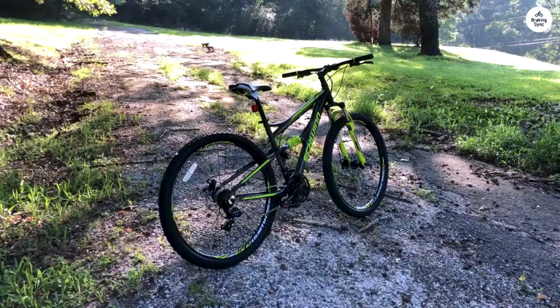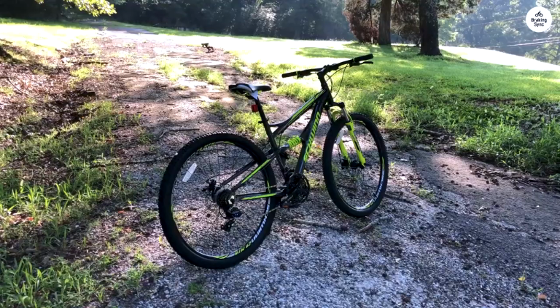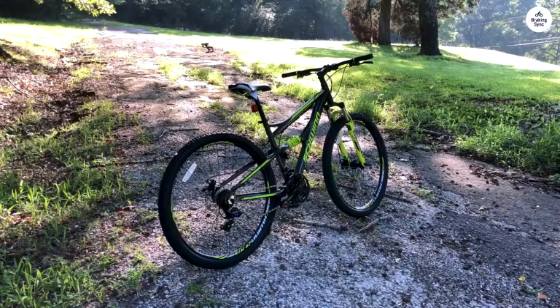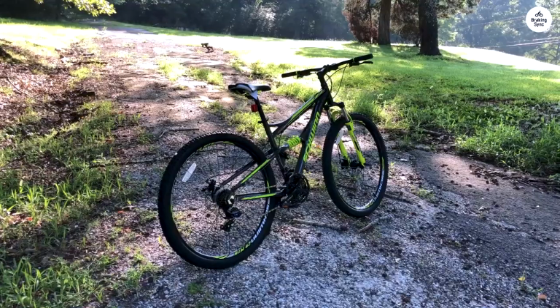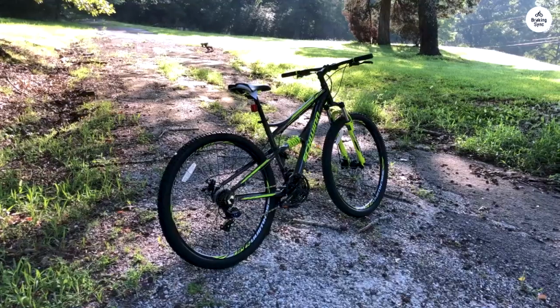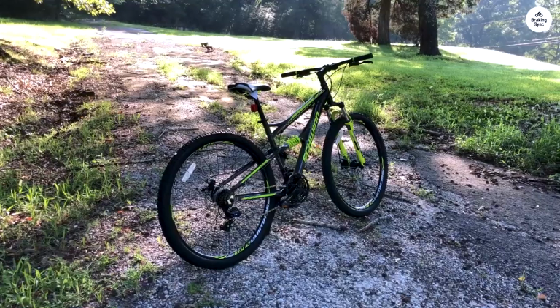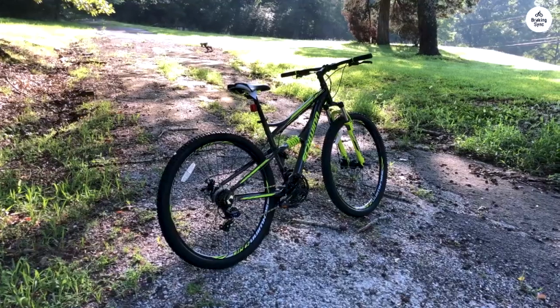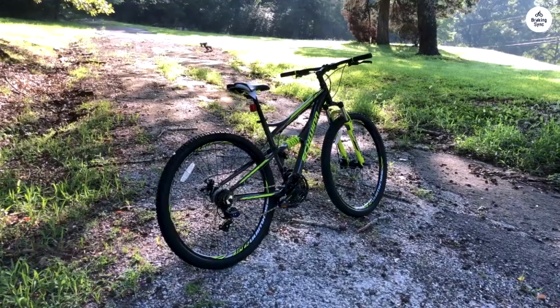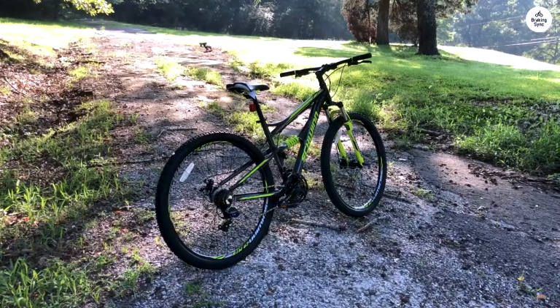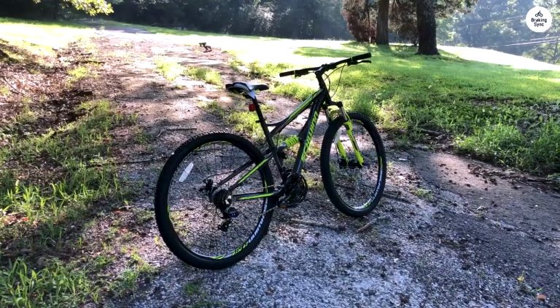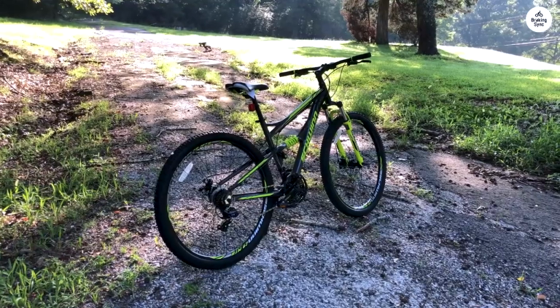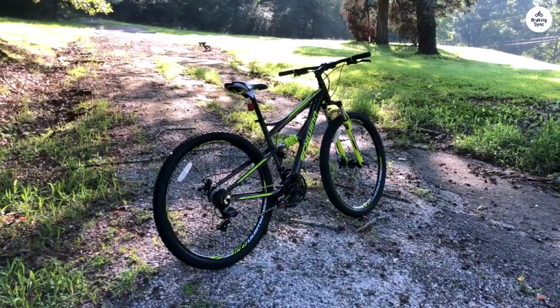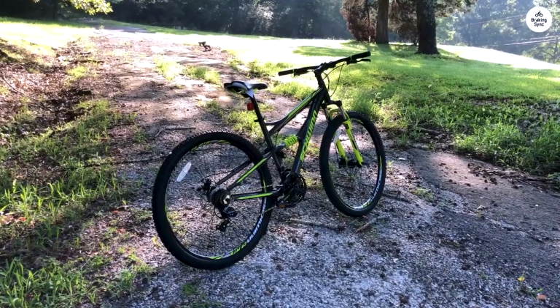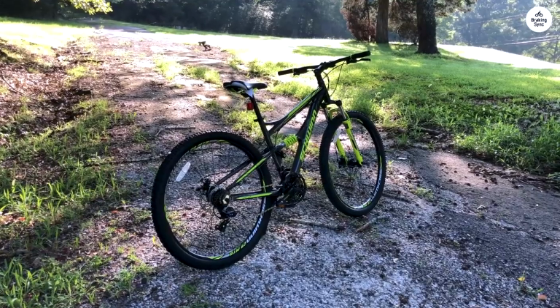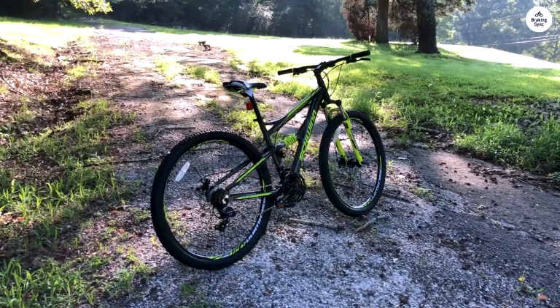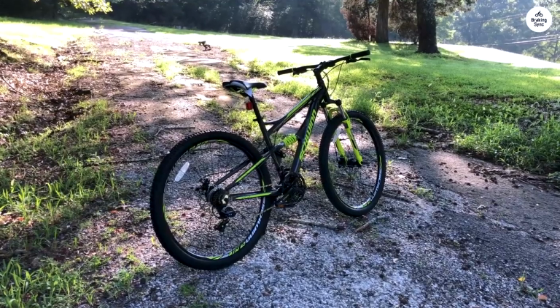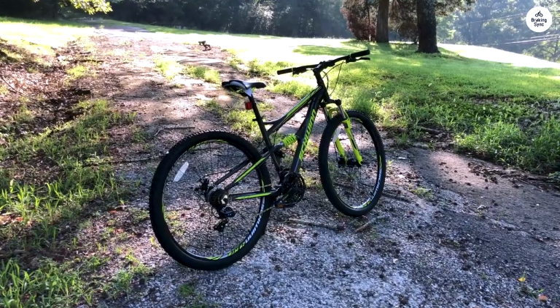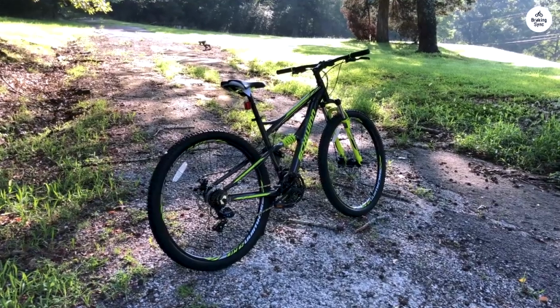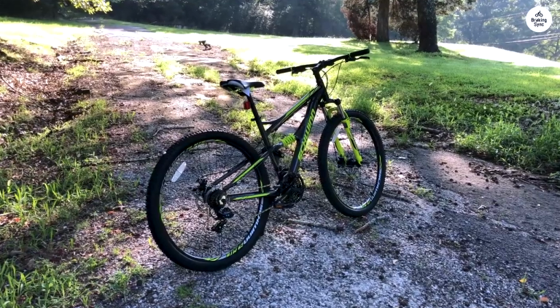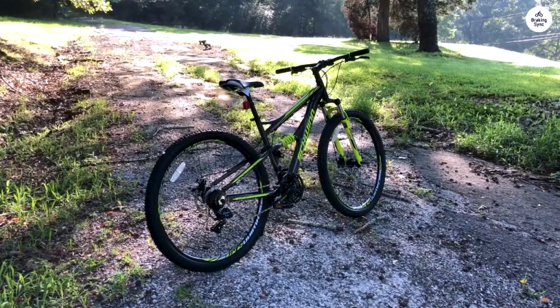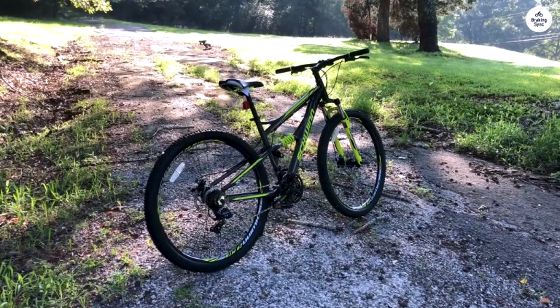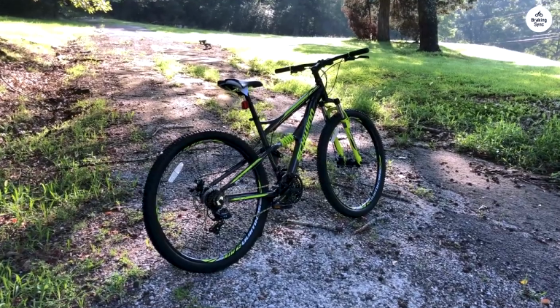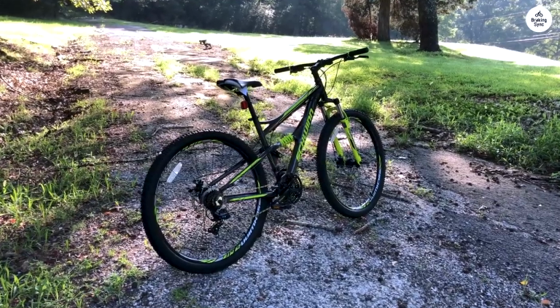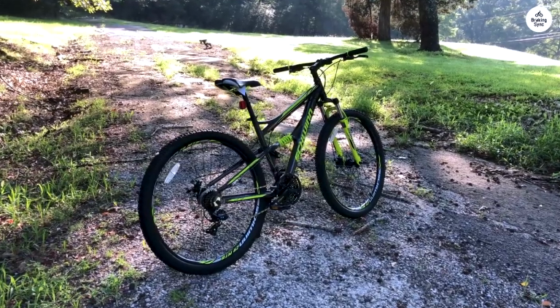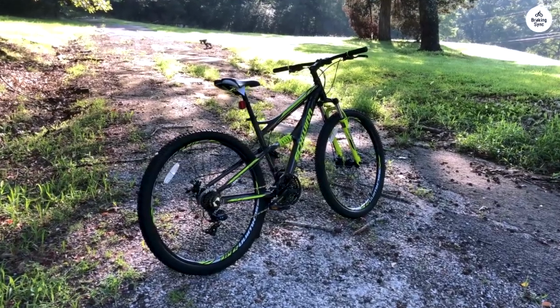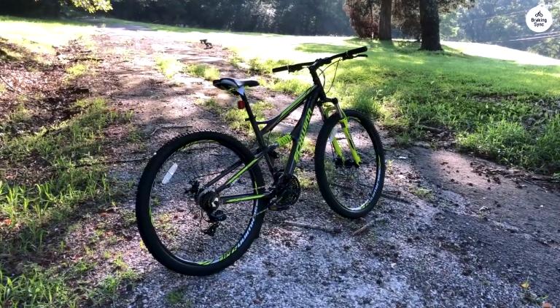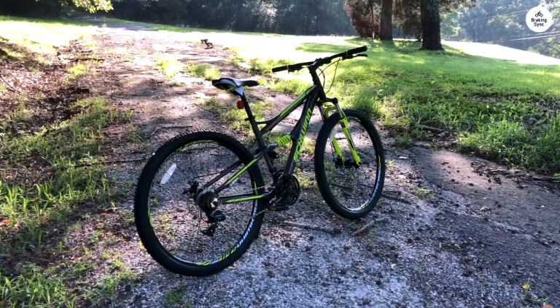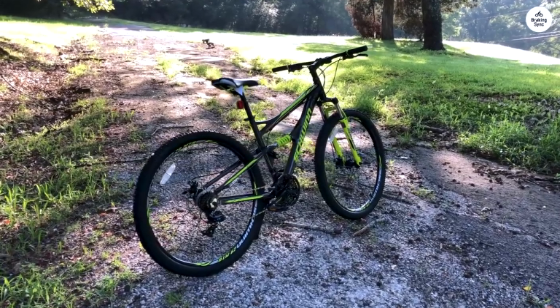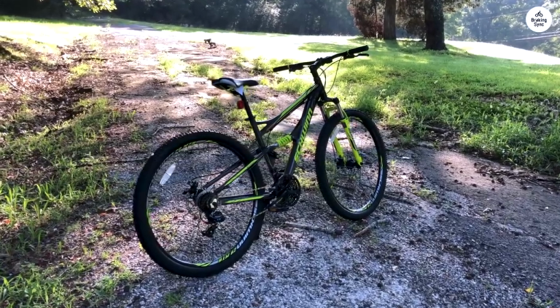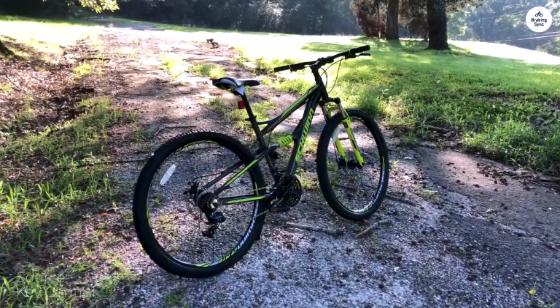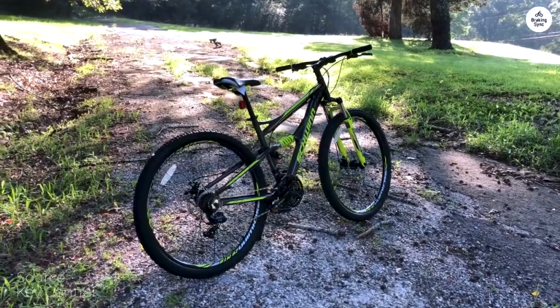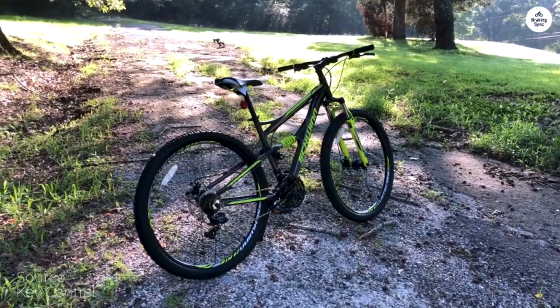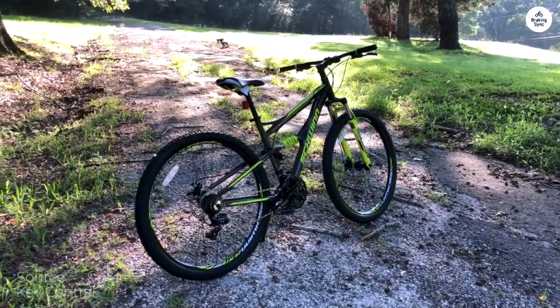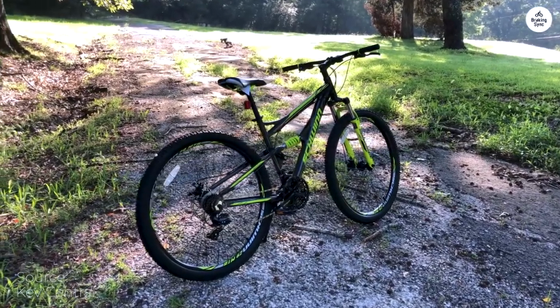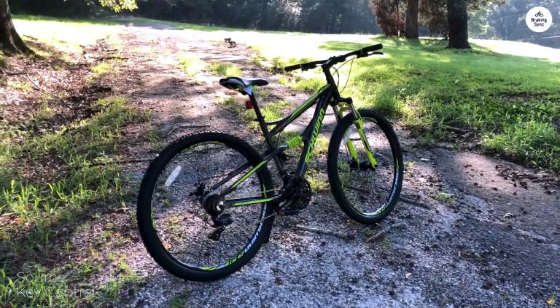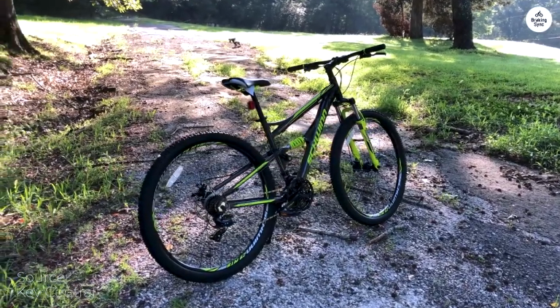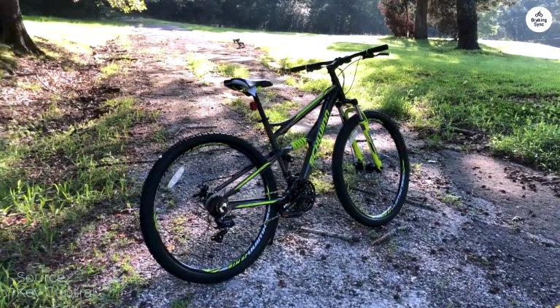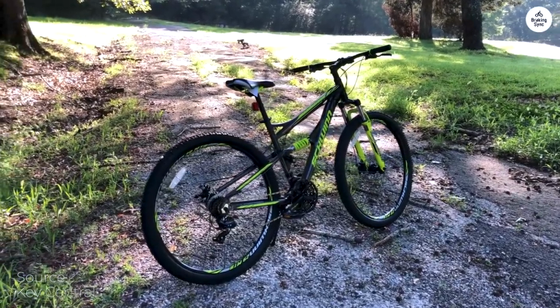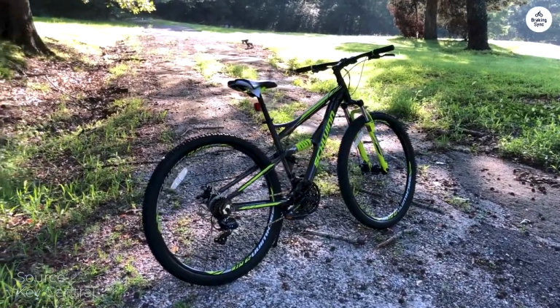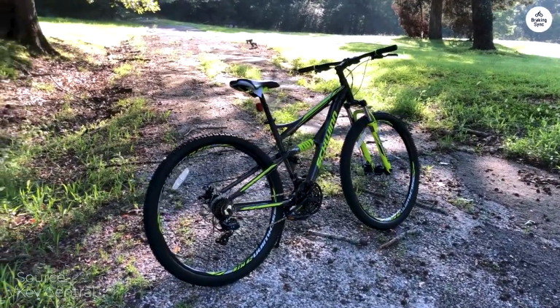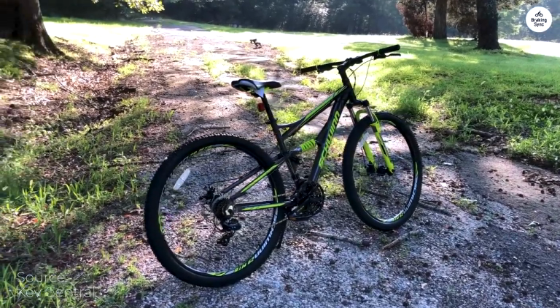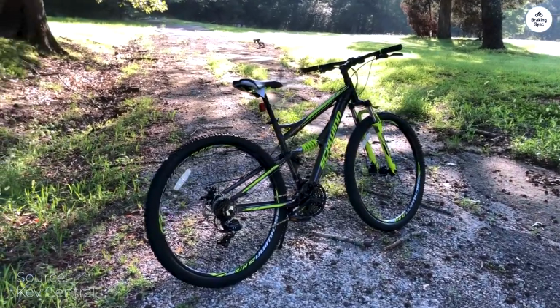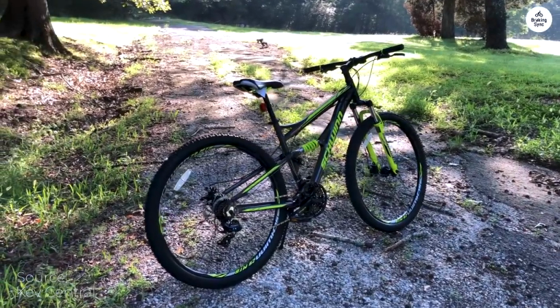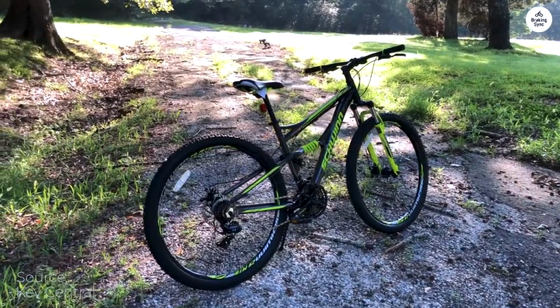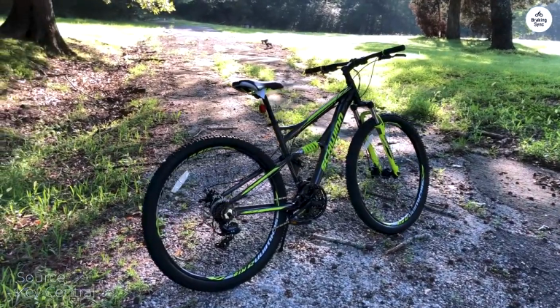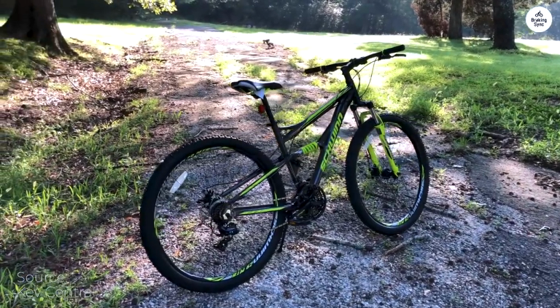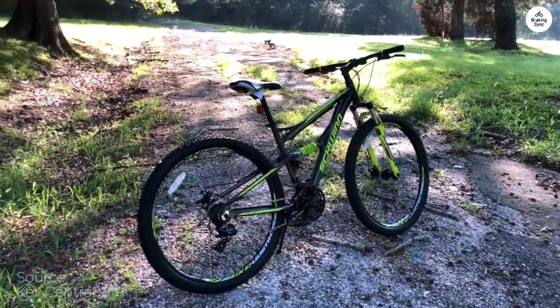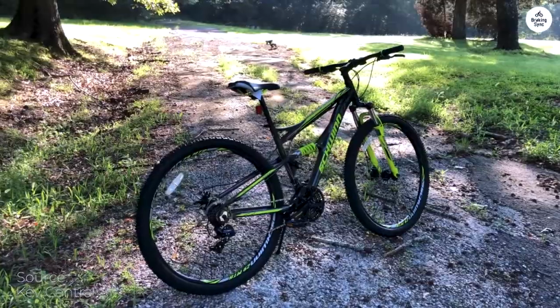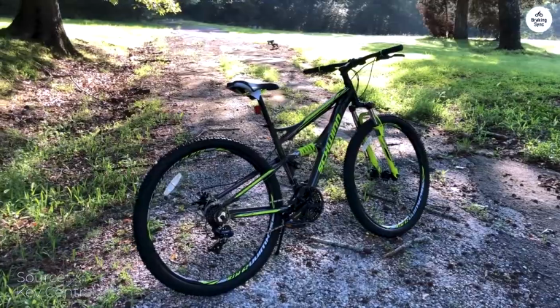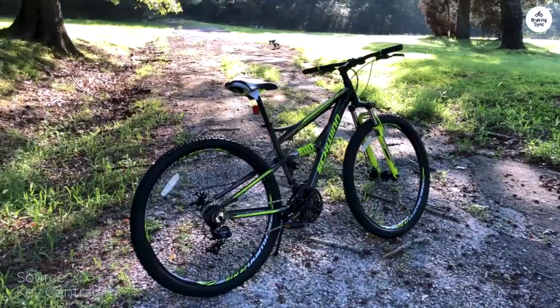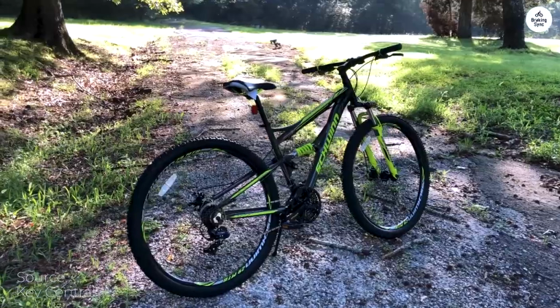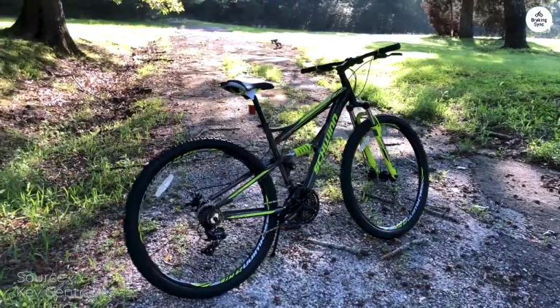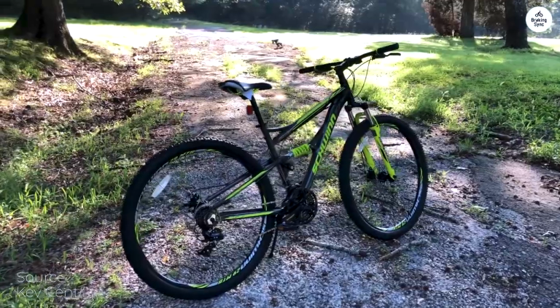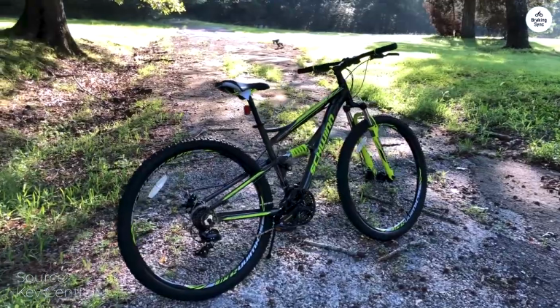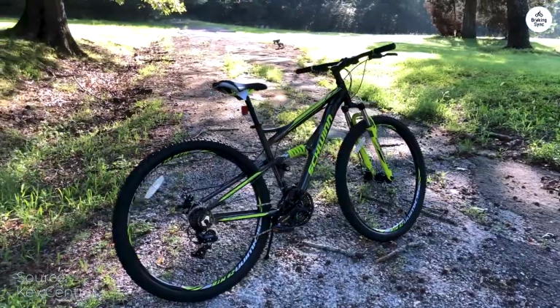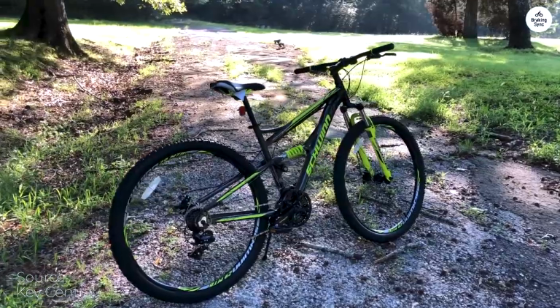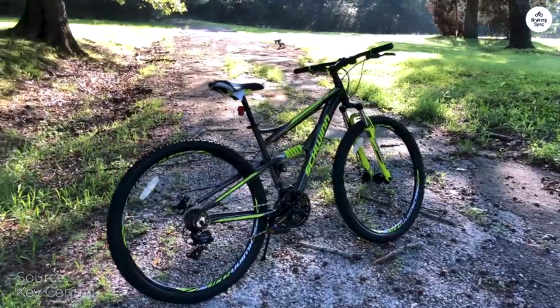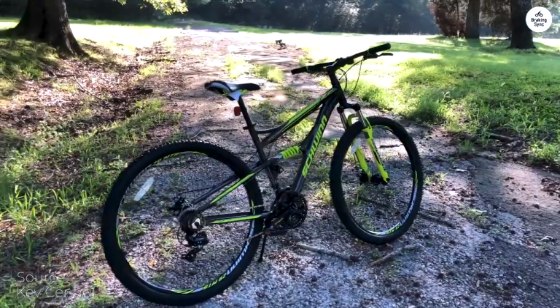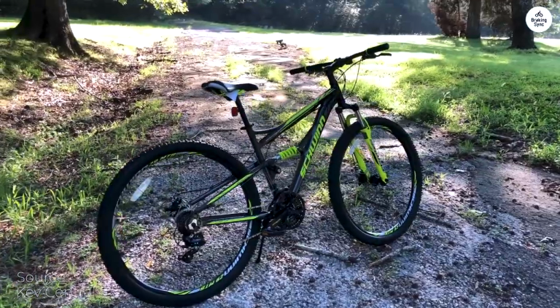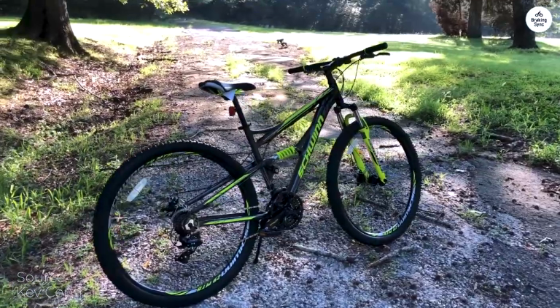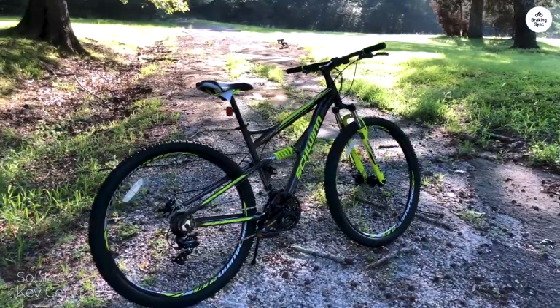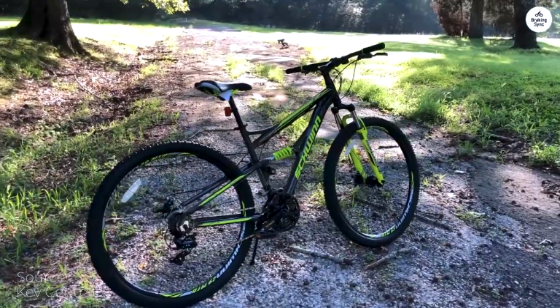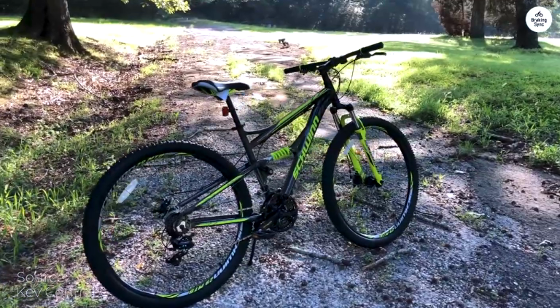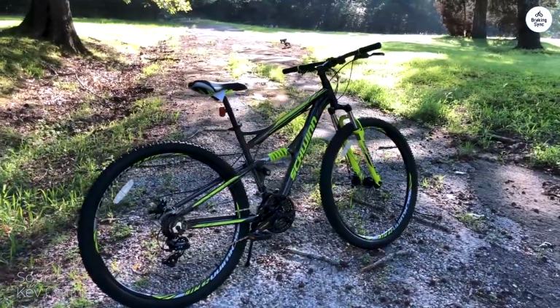I bought the Schwinn Traction for my partner. The bike arrived on time, perfectly packaged, and was easy to assemble.